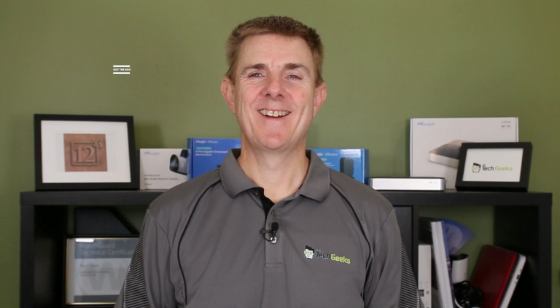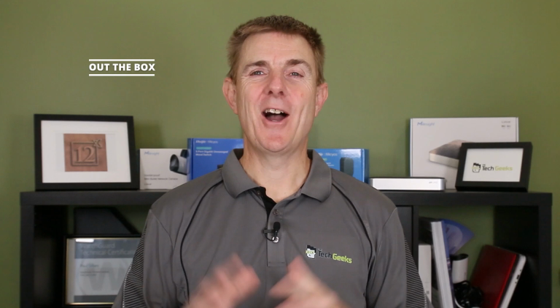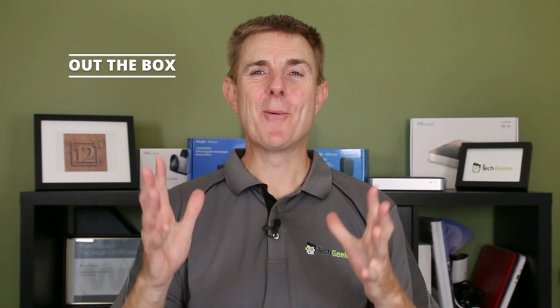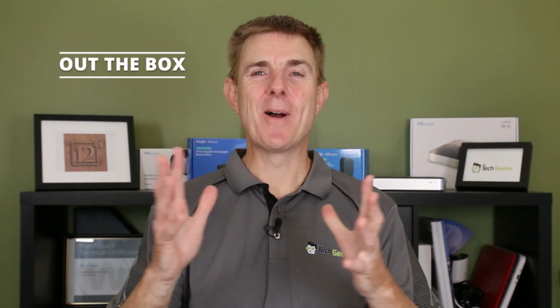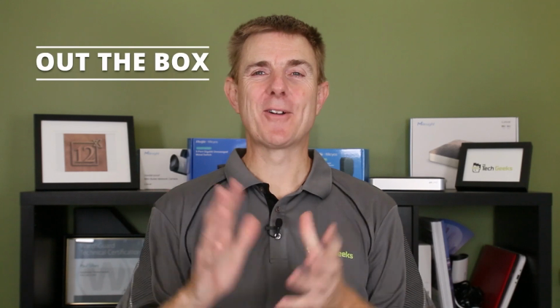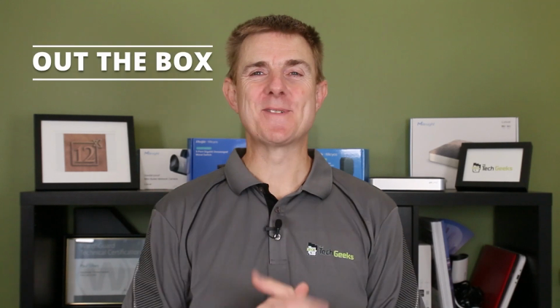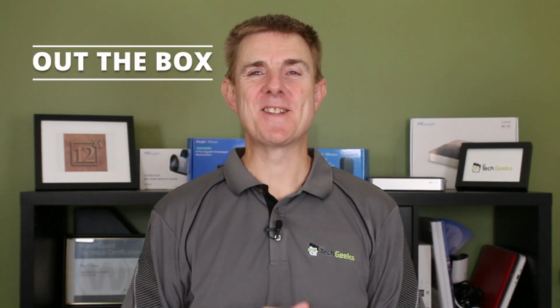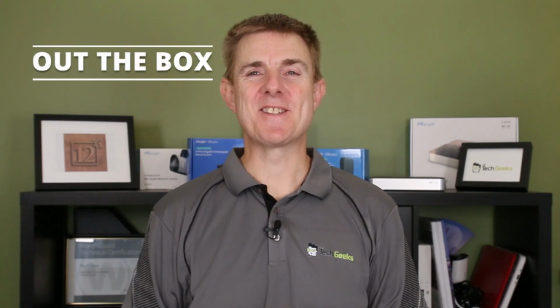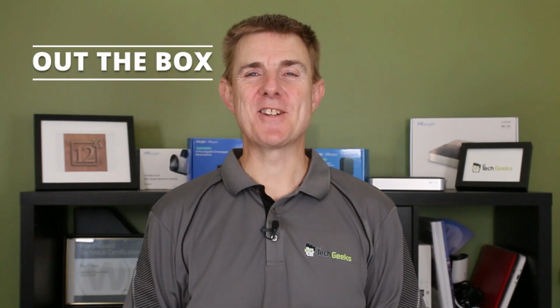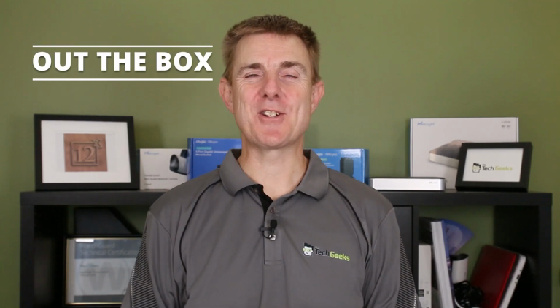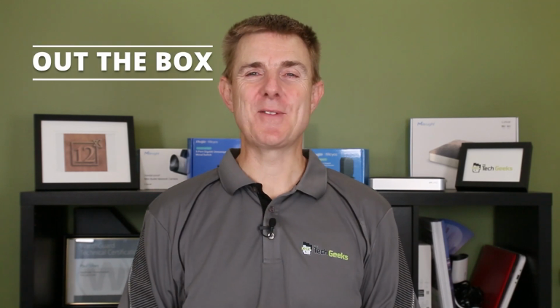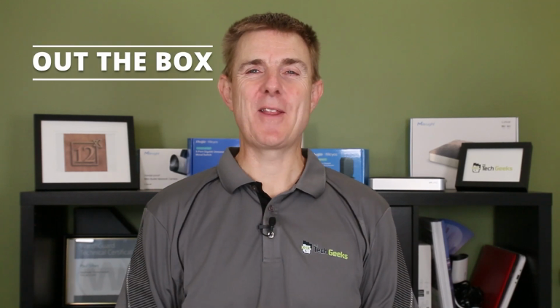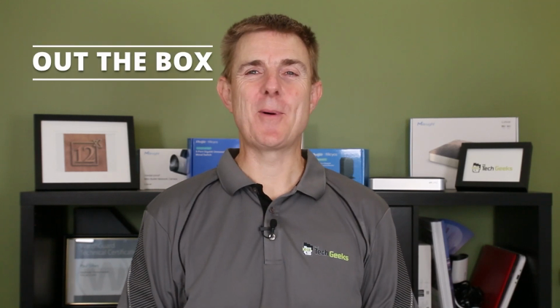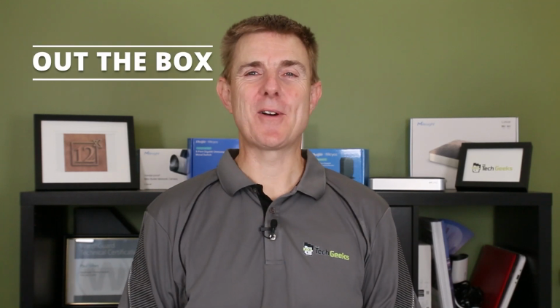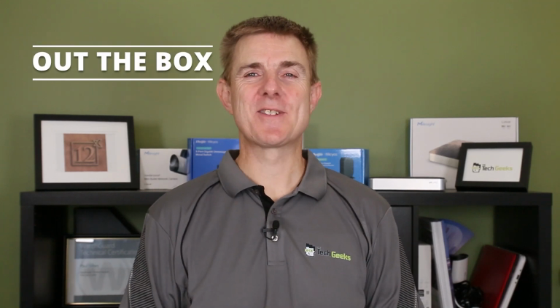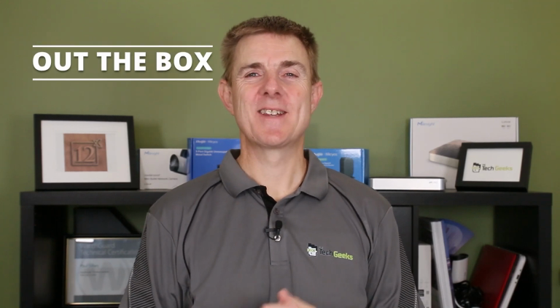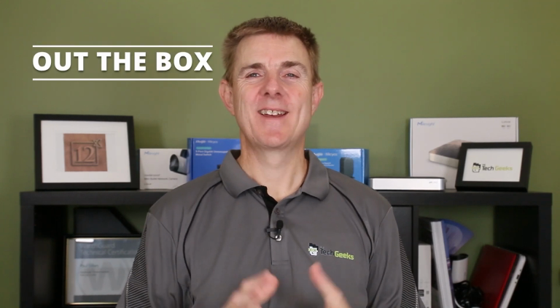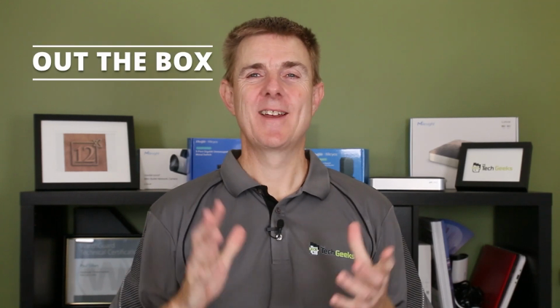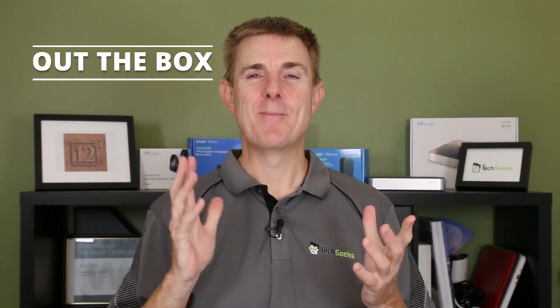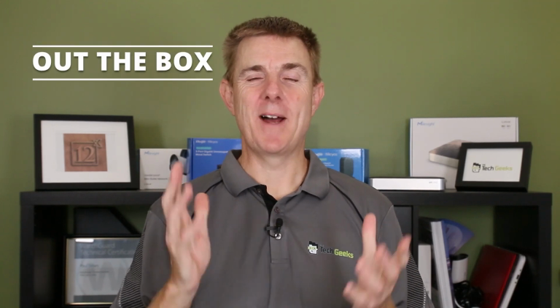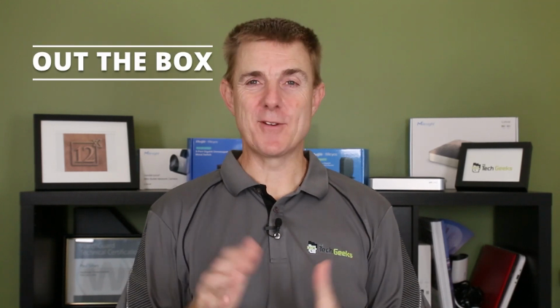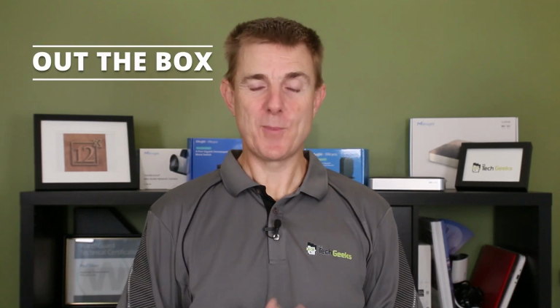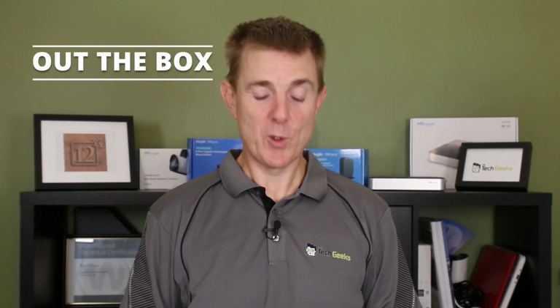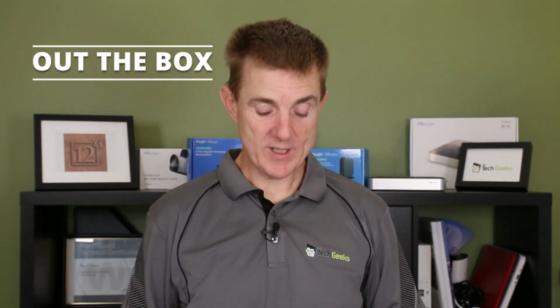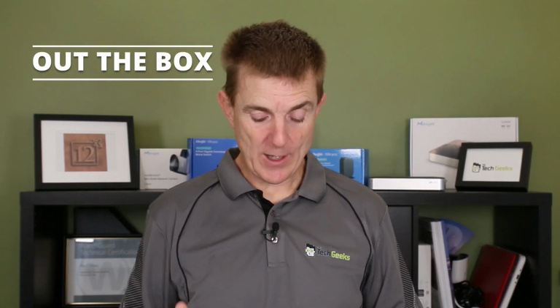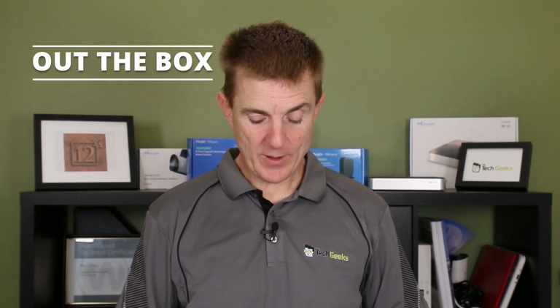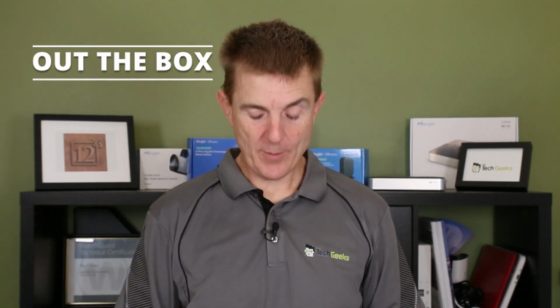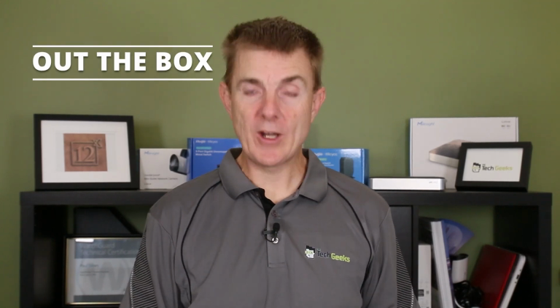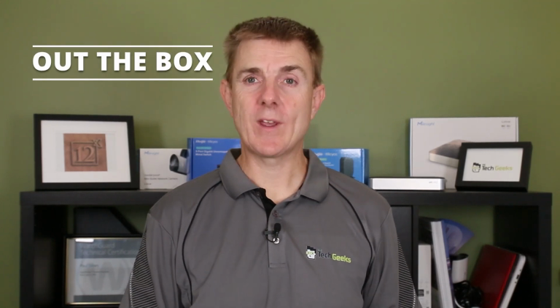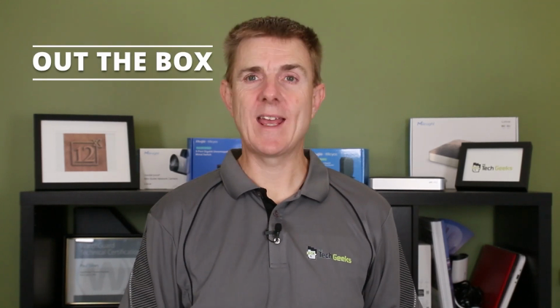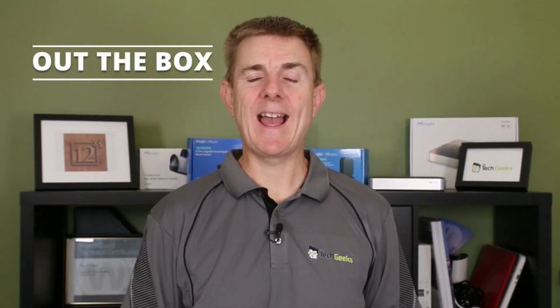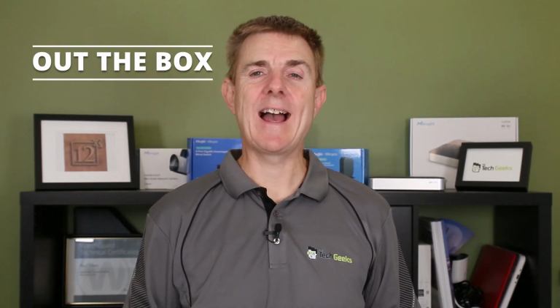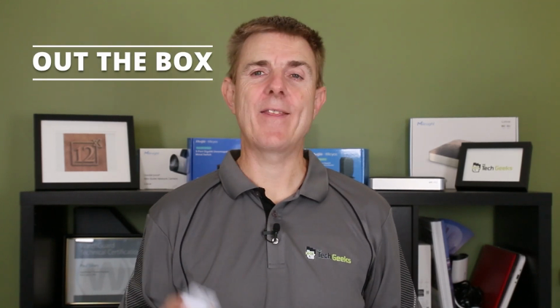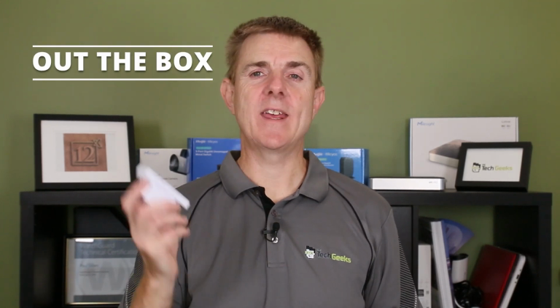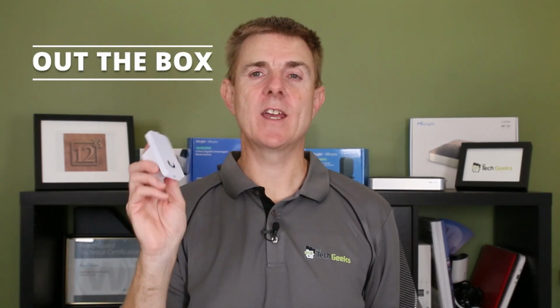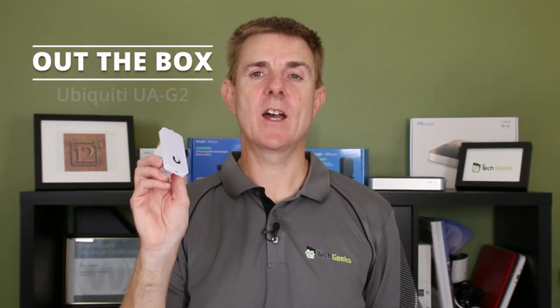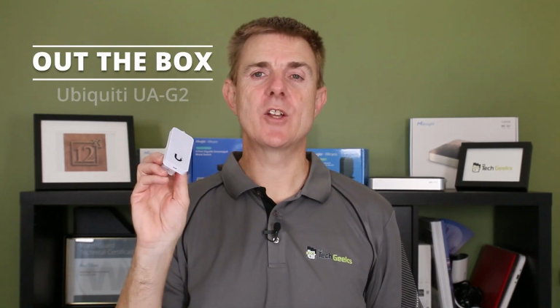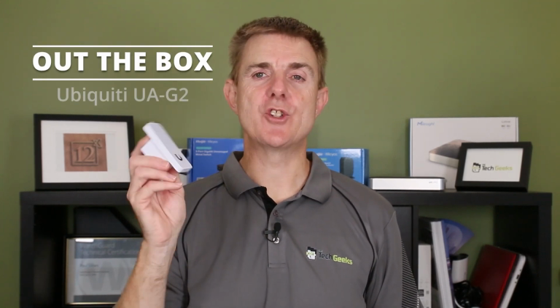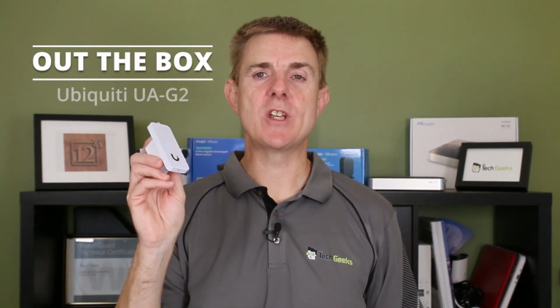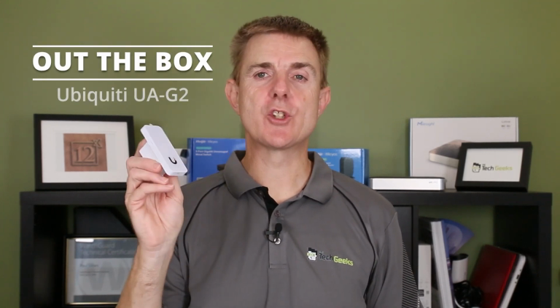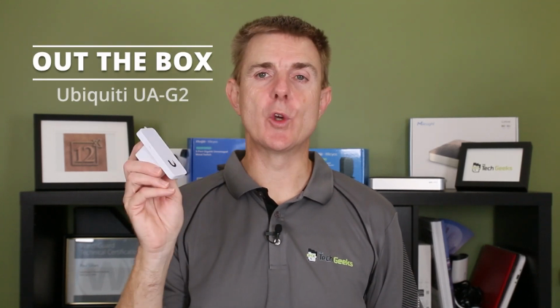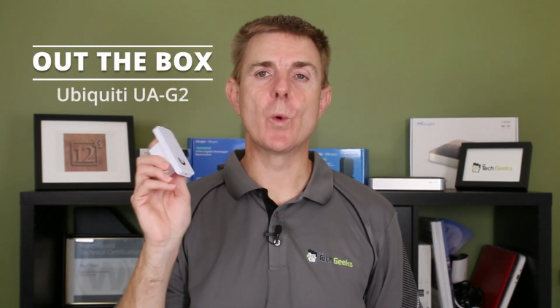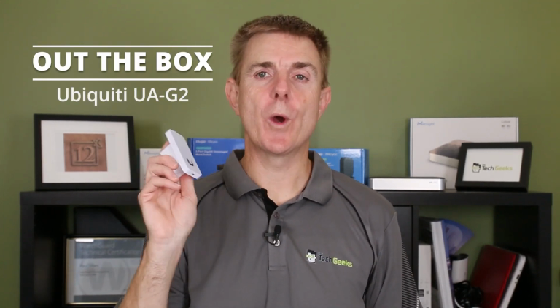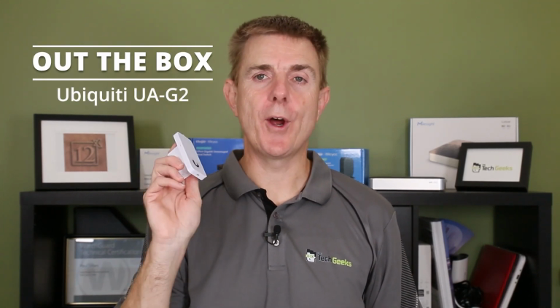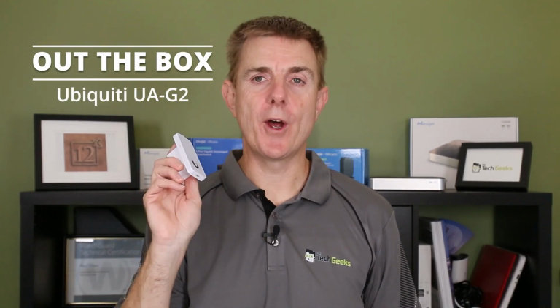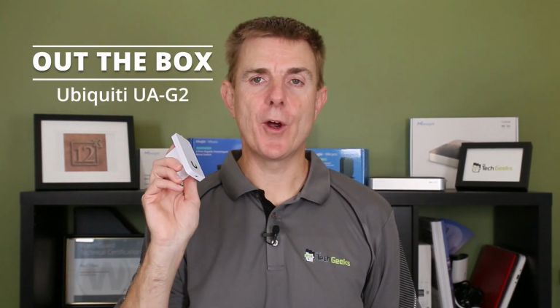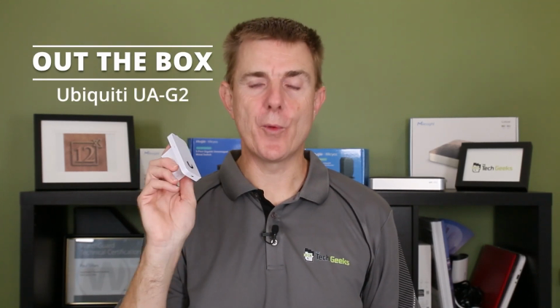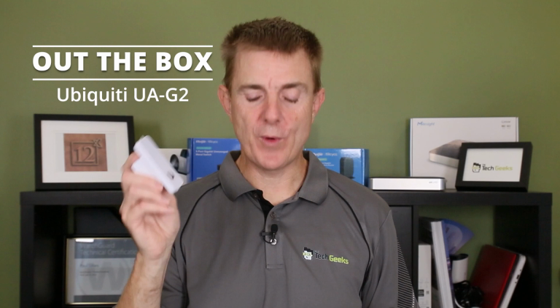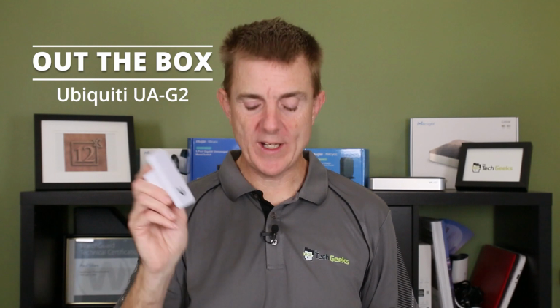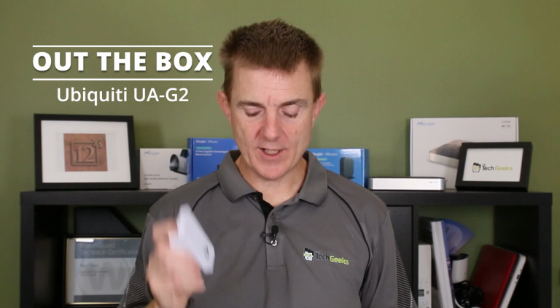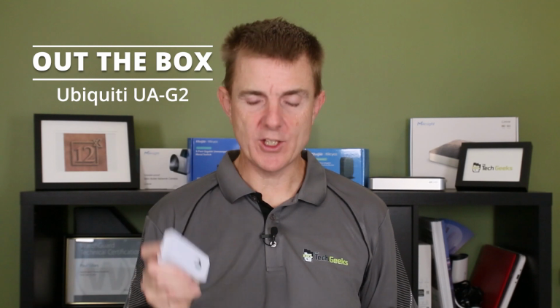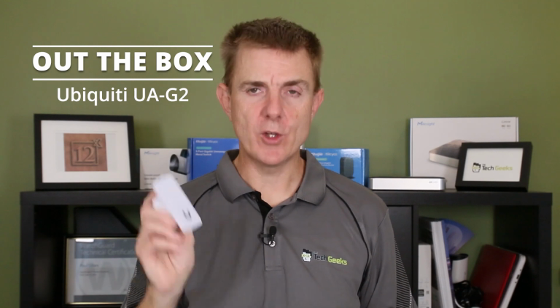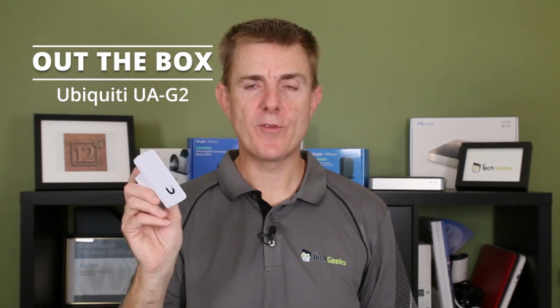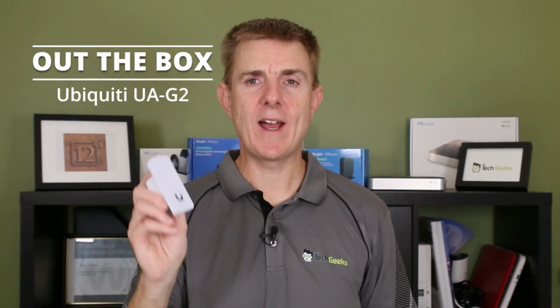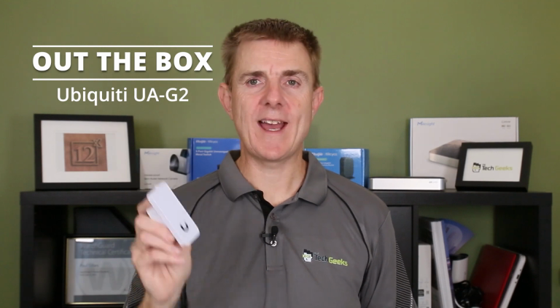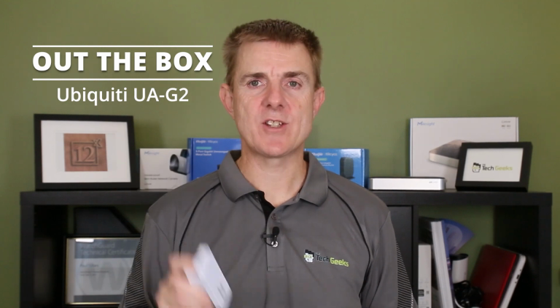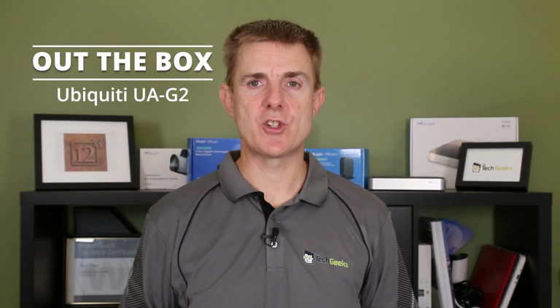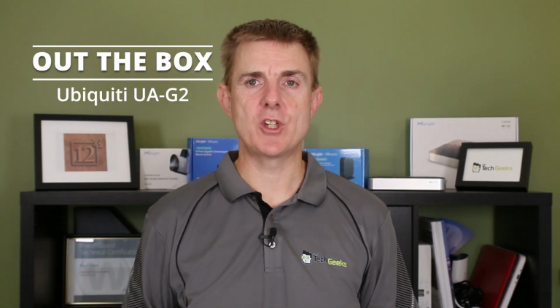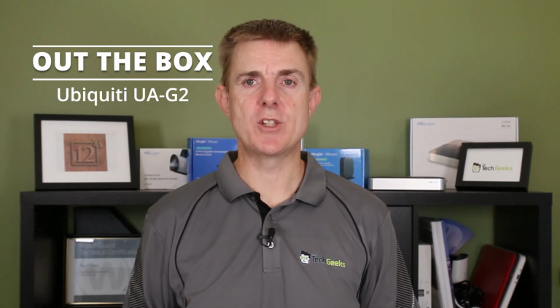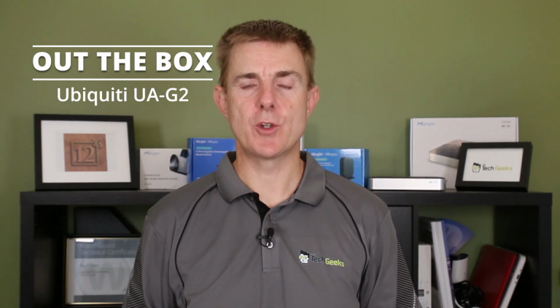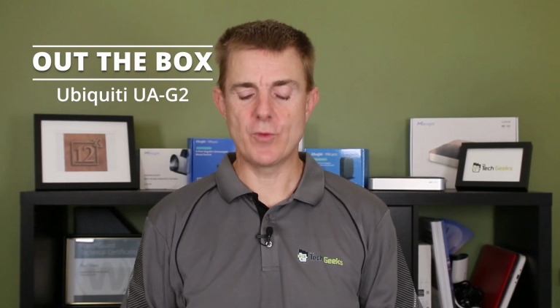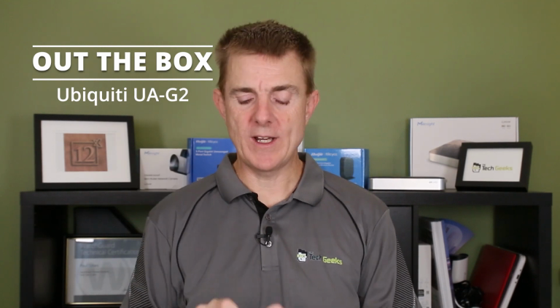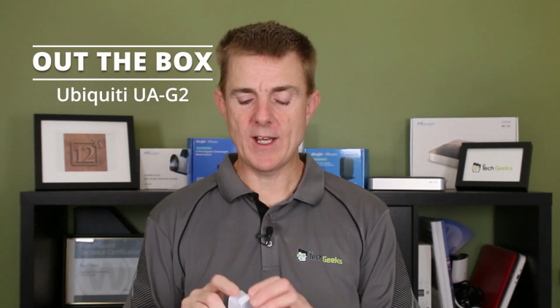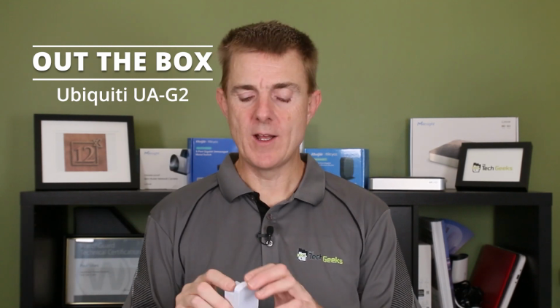Hi and welcome to this edition of Out the Box. My name is Paul. Today we're going to be looking at the G2 Reader, the UniFi Access G2 Reader.